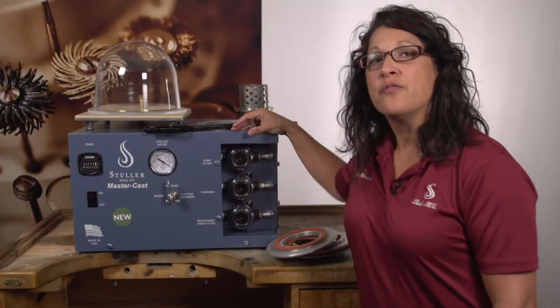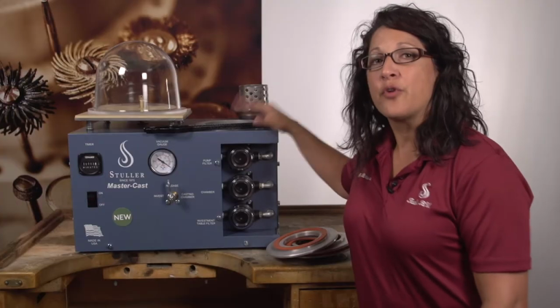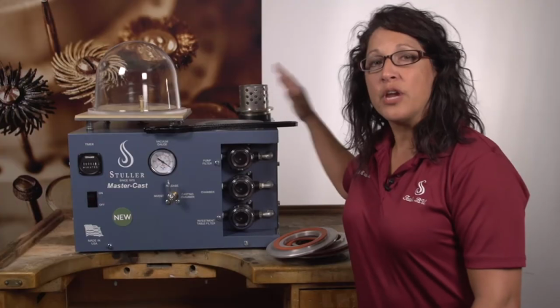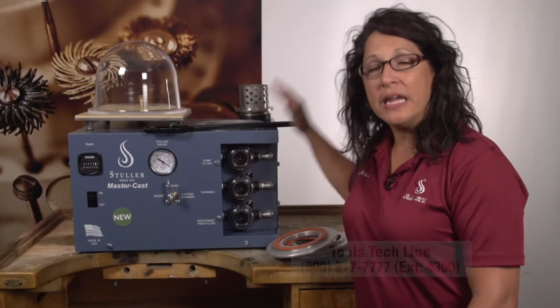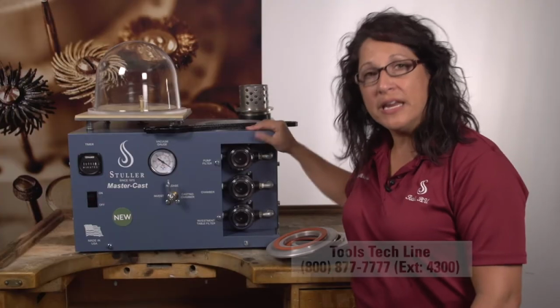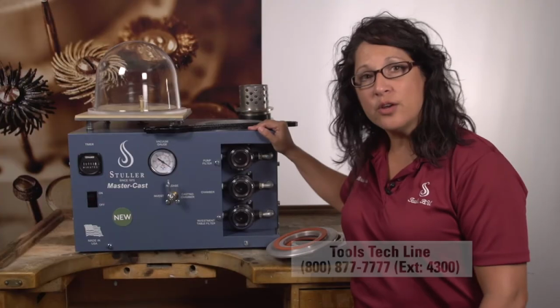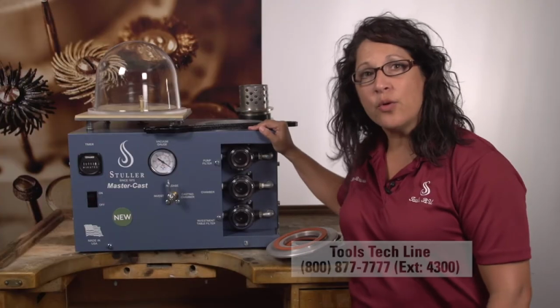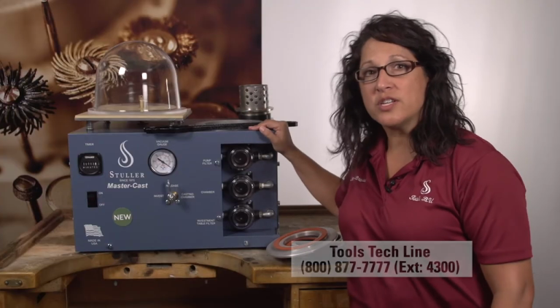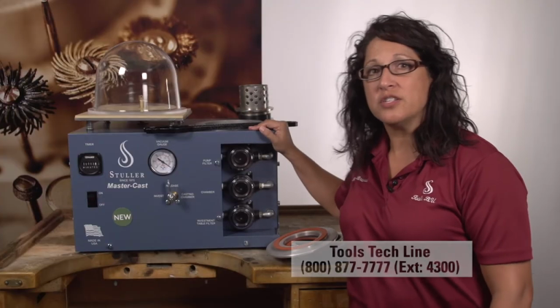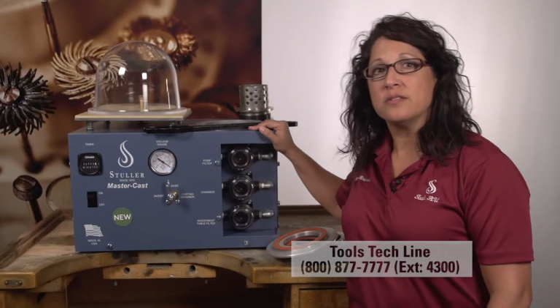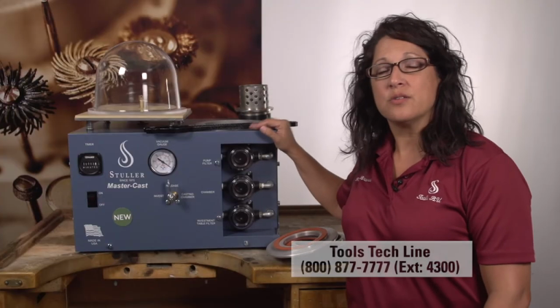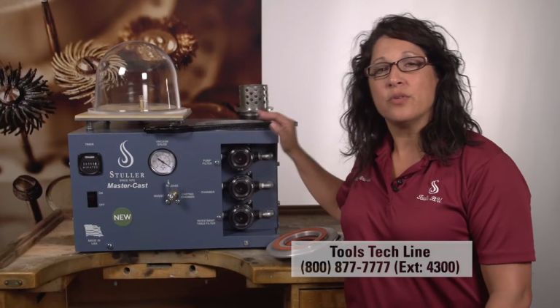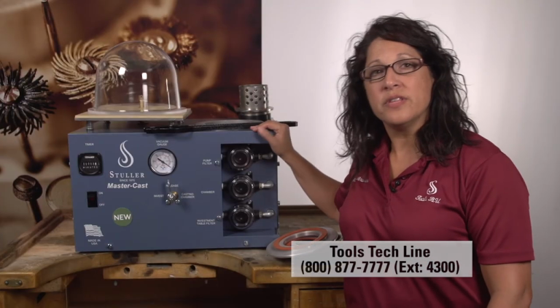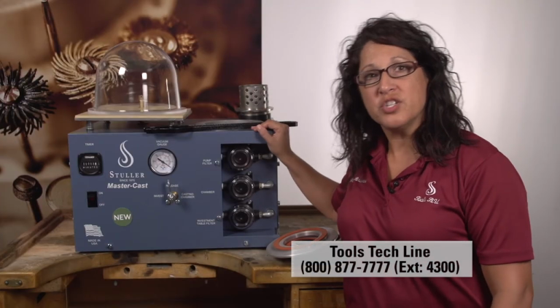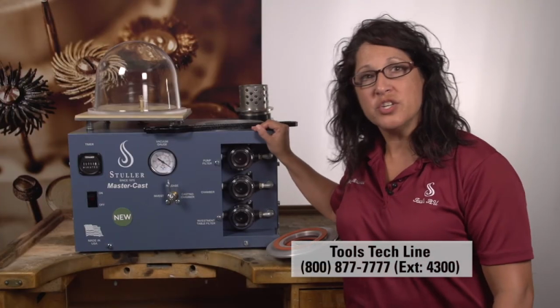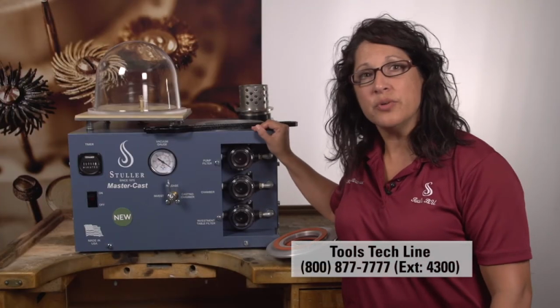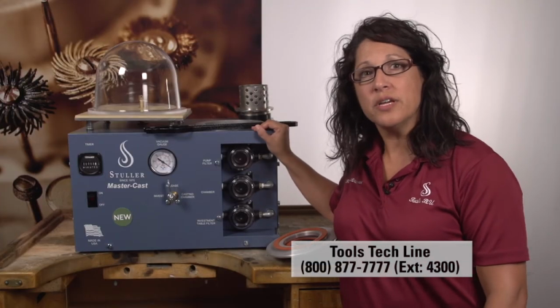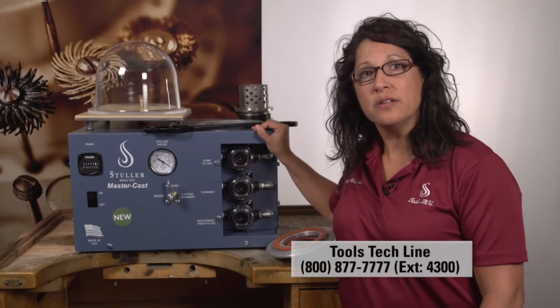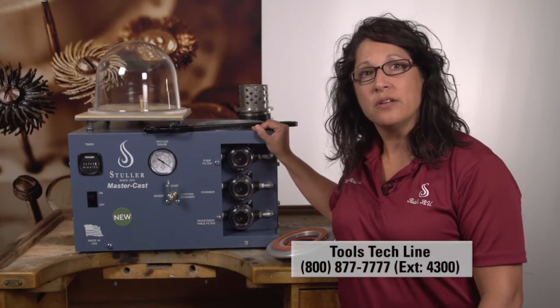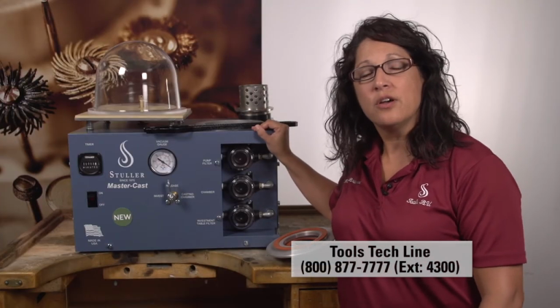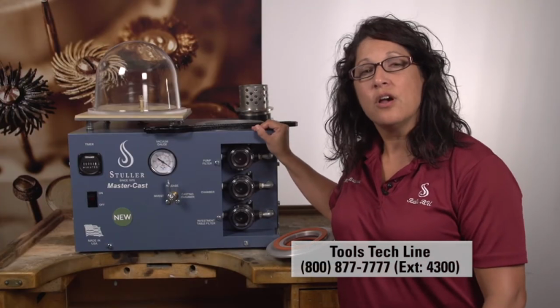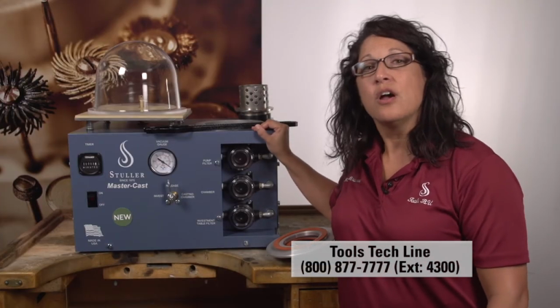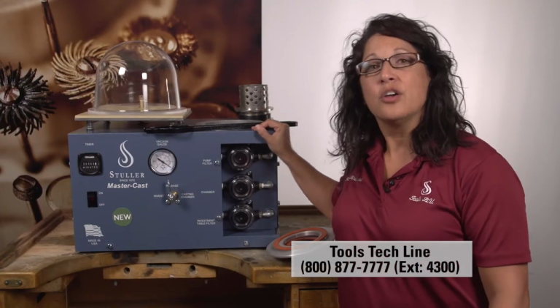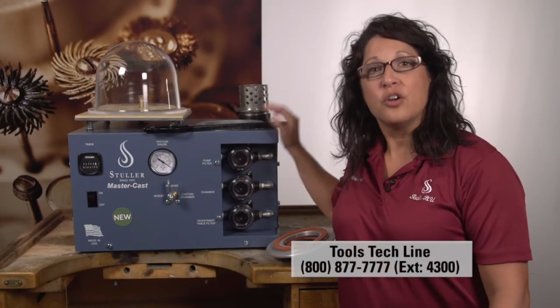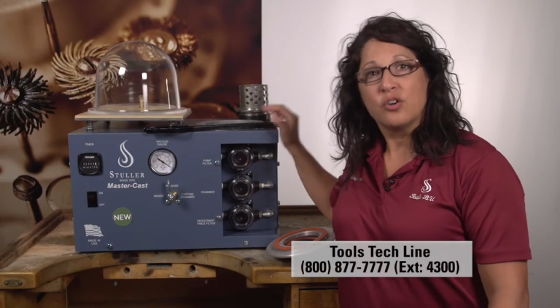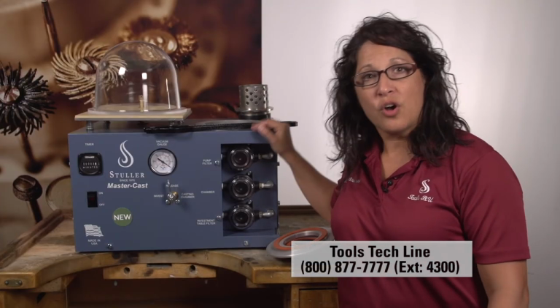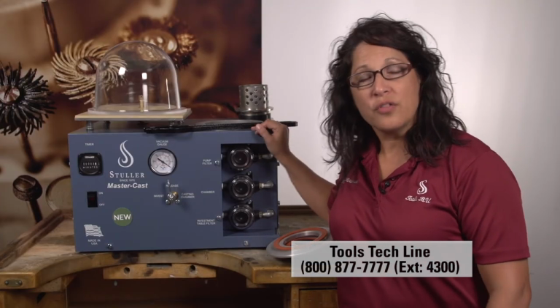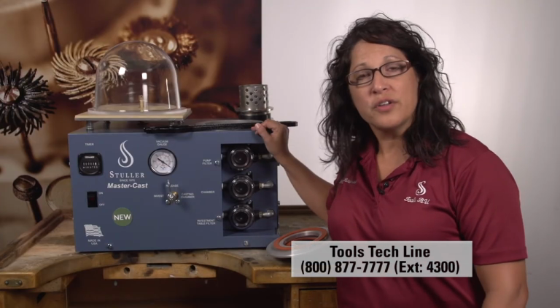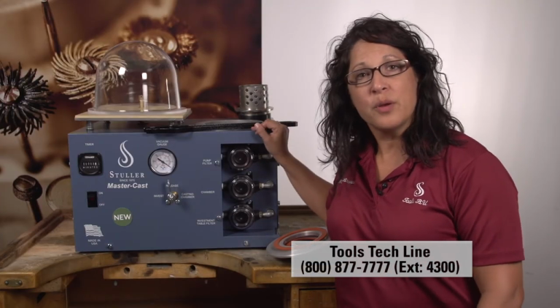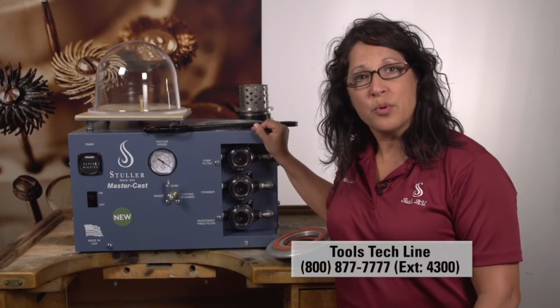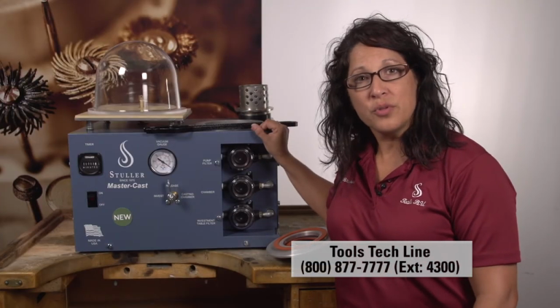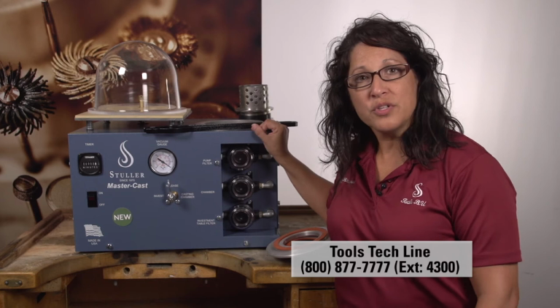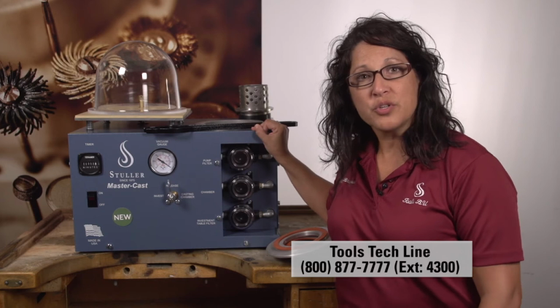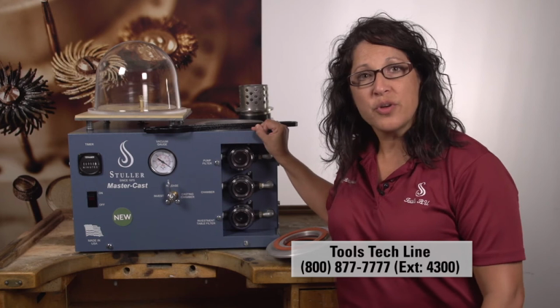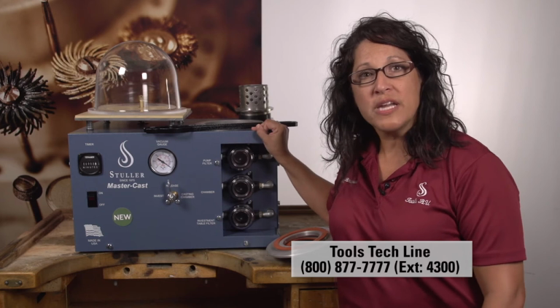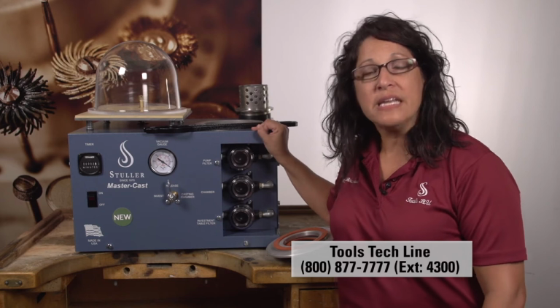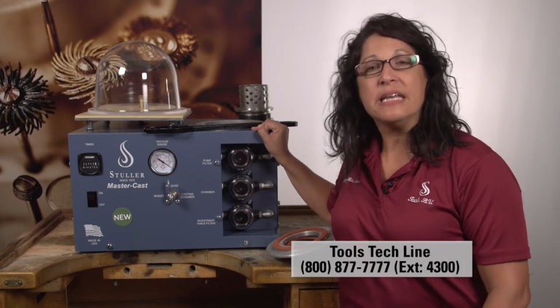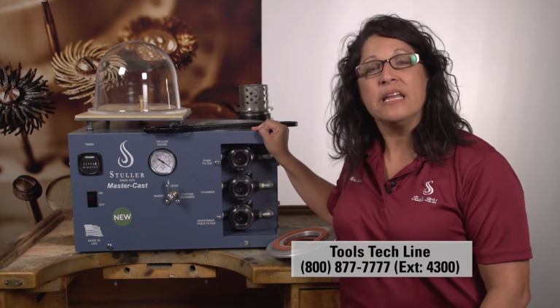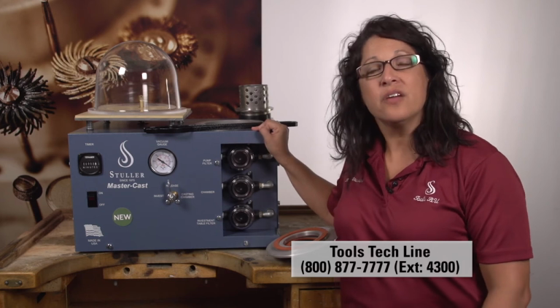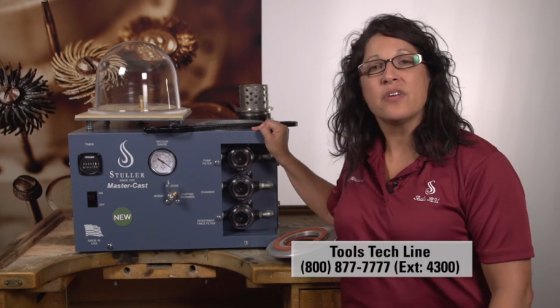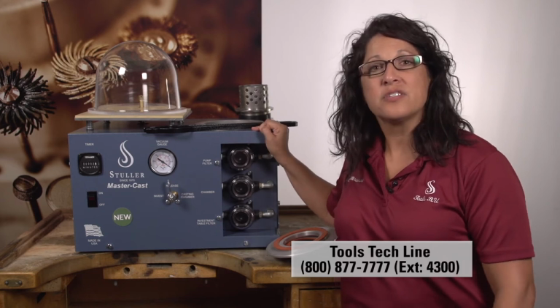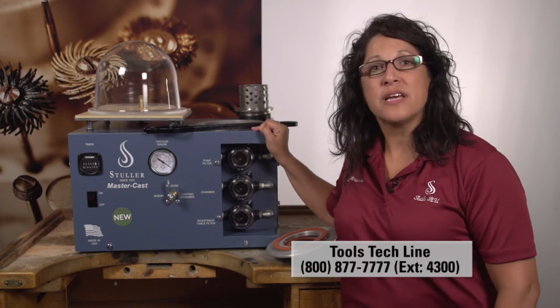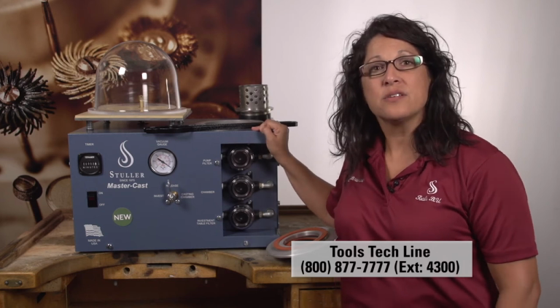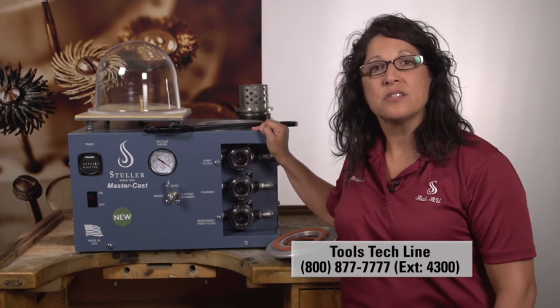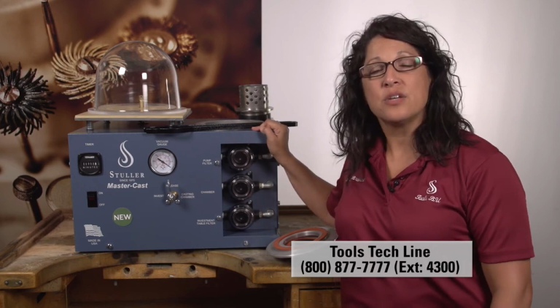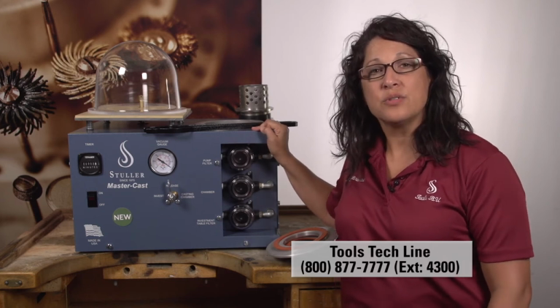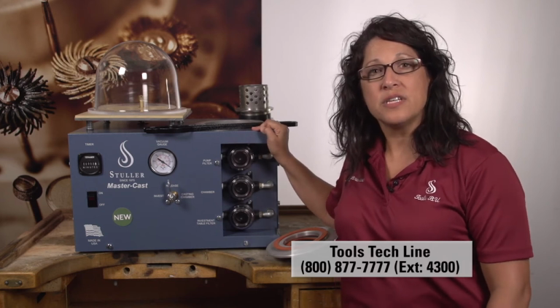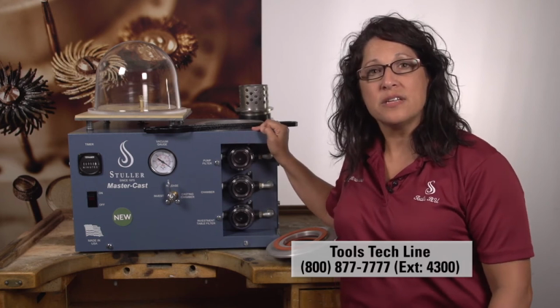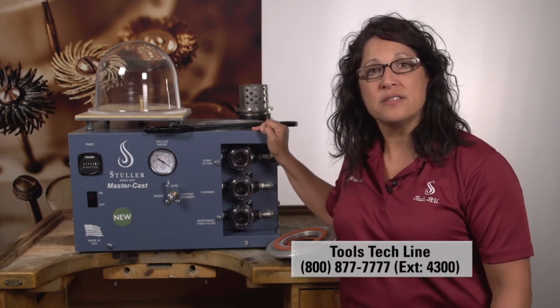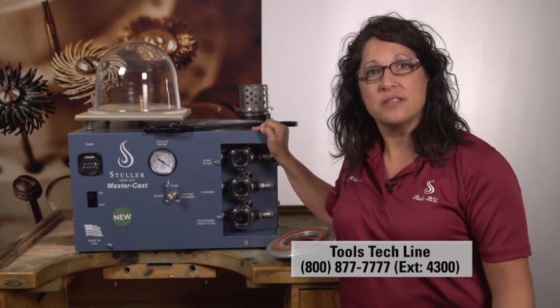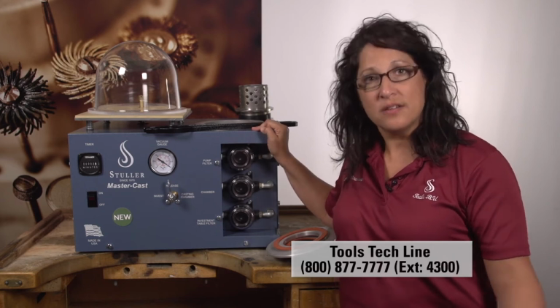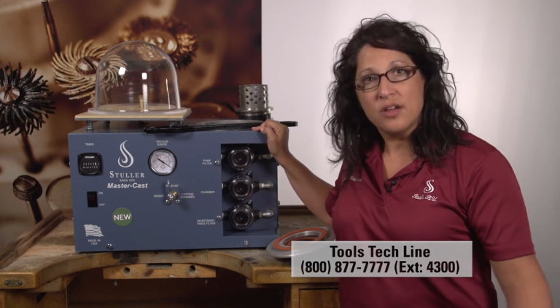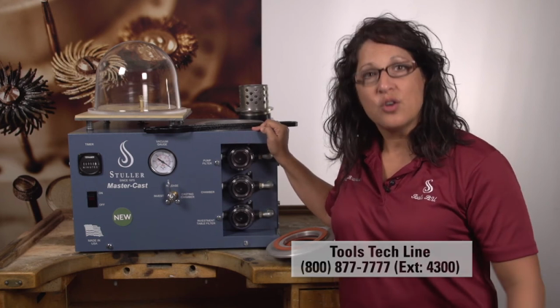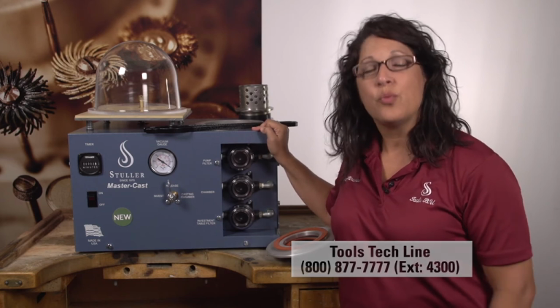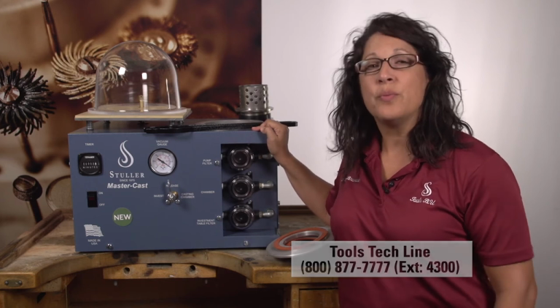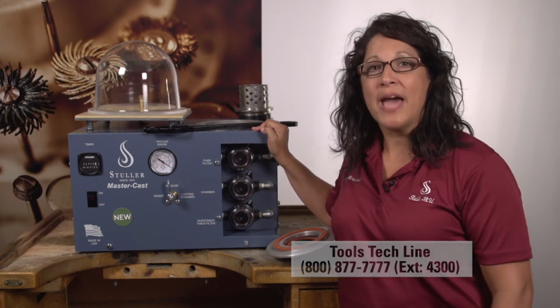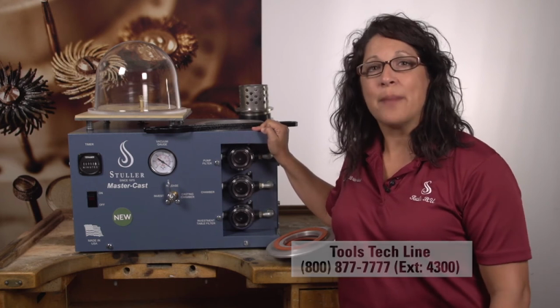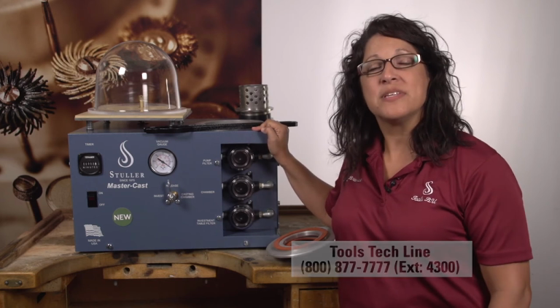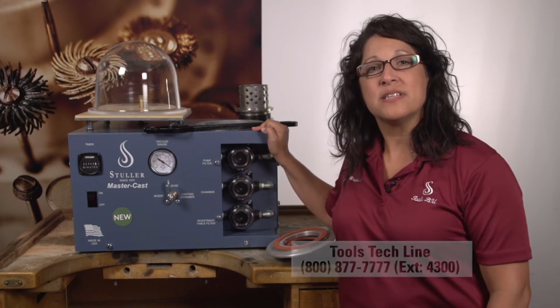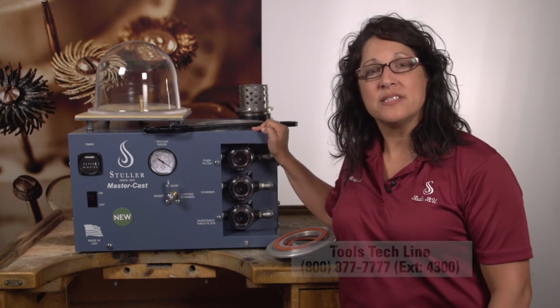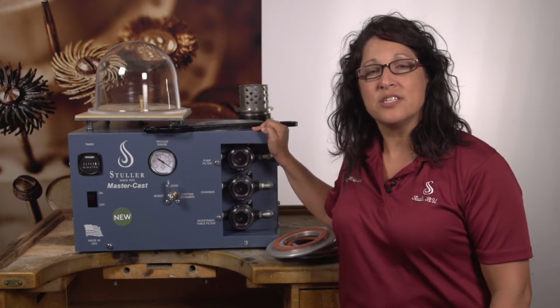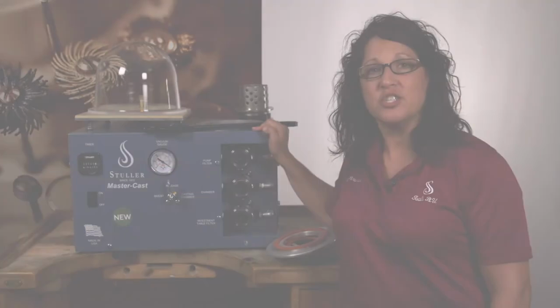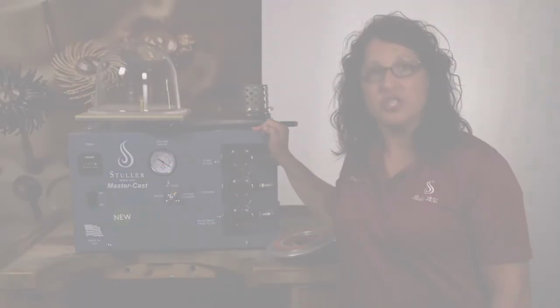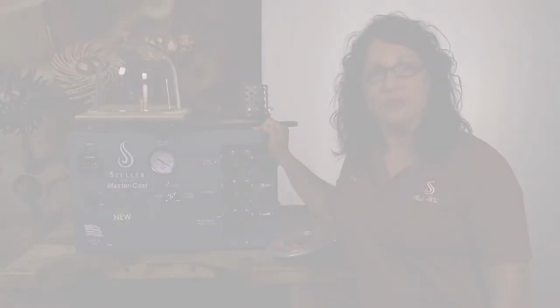For any questions on this unit, call the number on the screen and any of our sales associates will be happy to assist you.